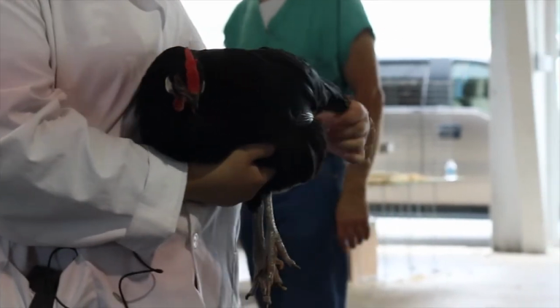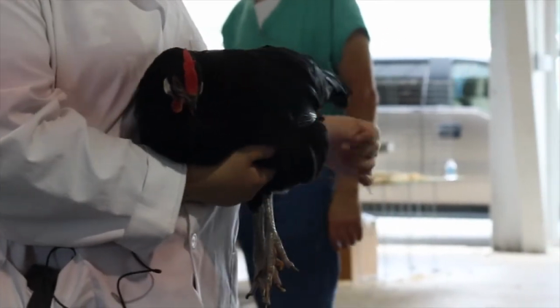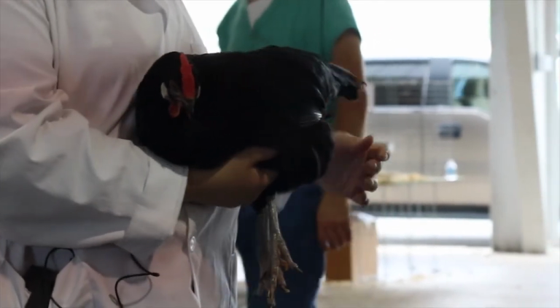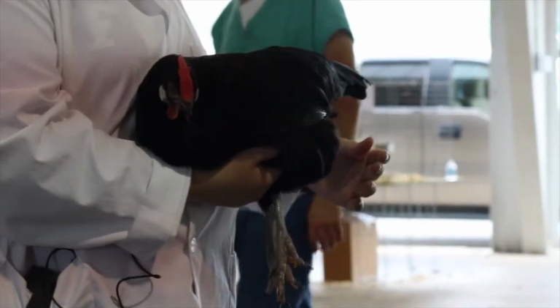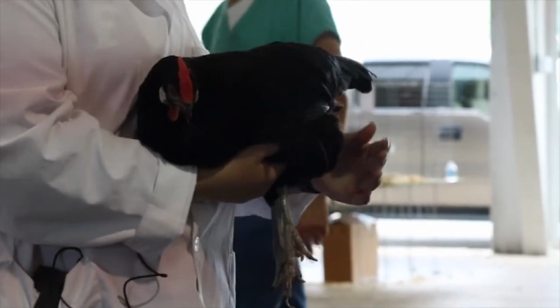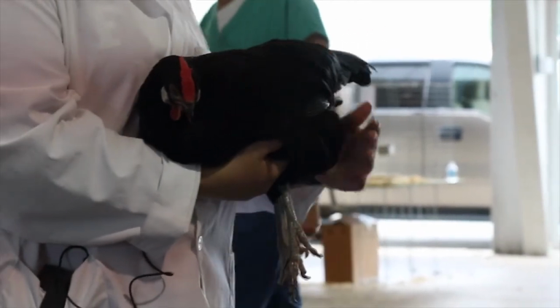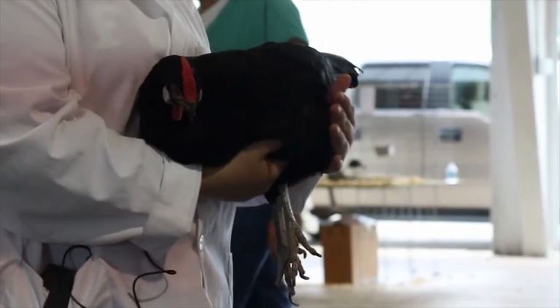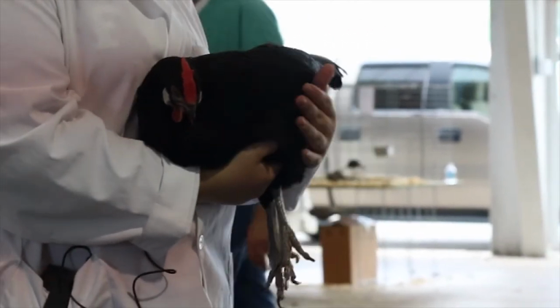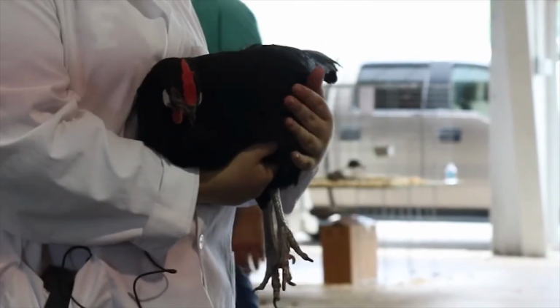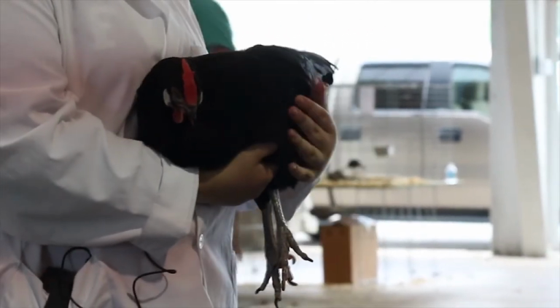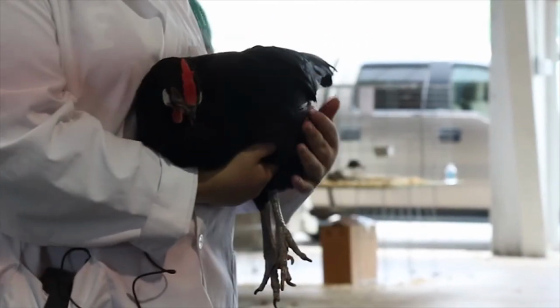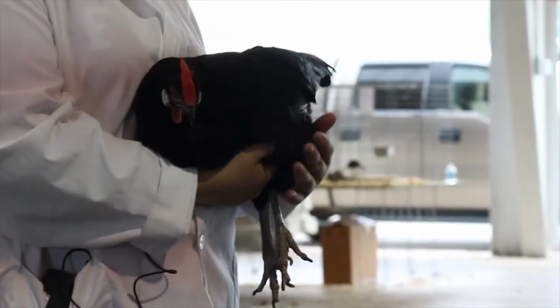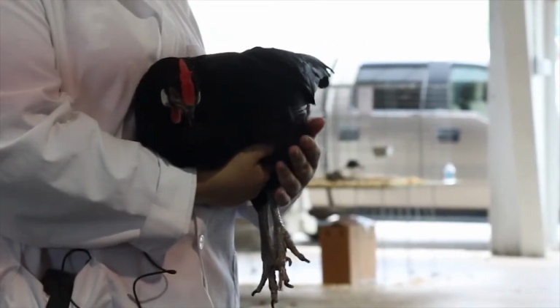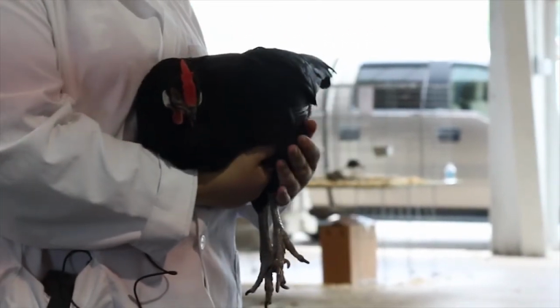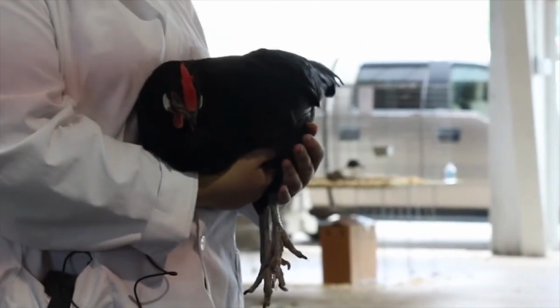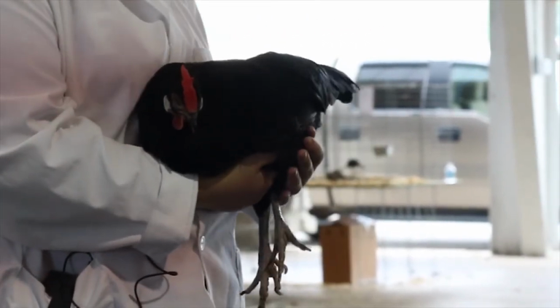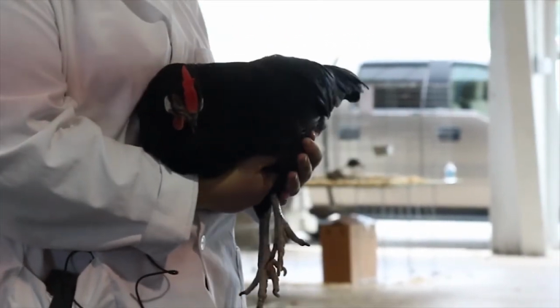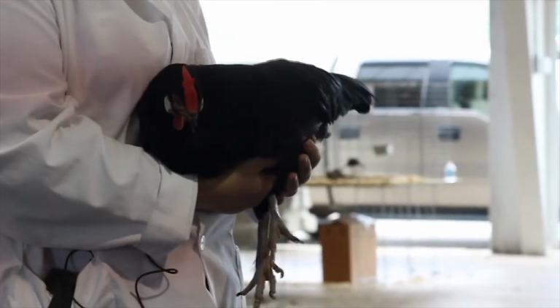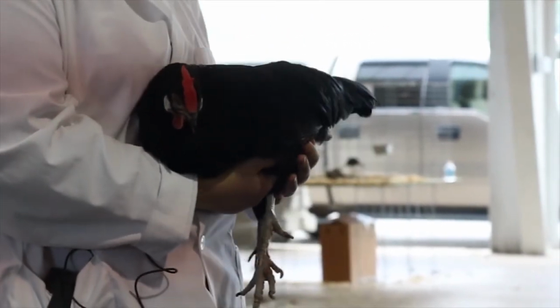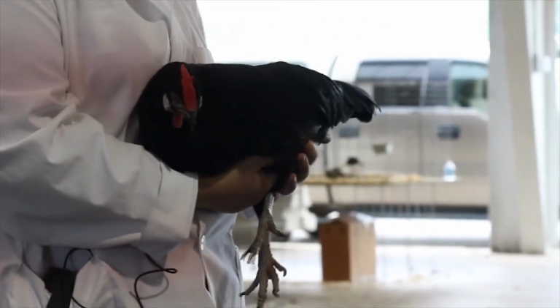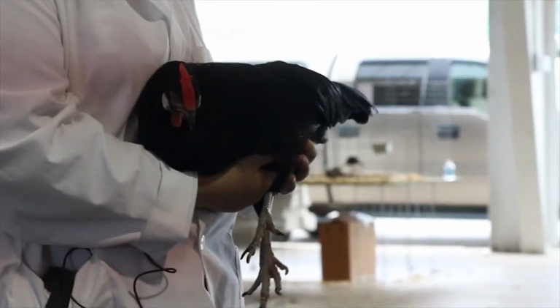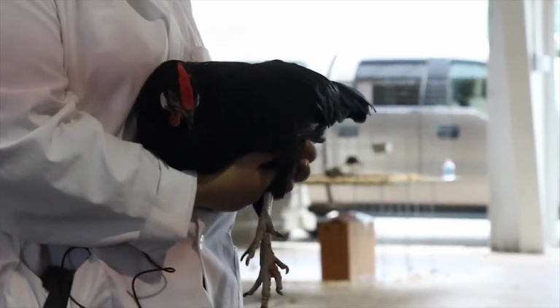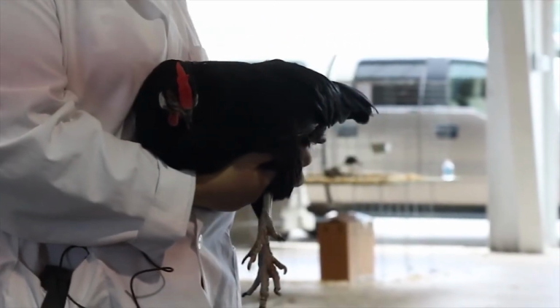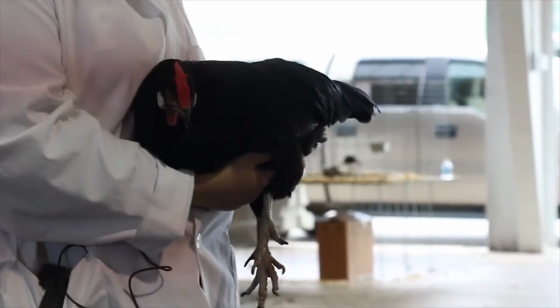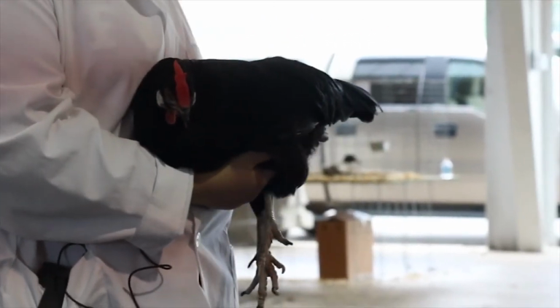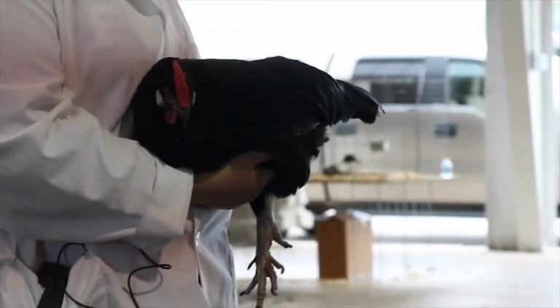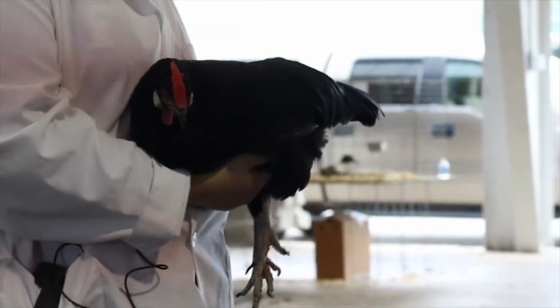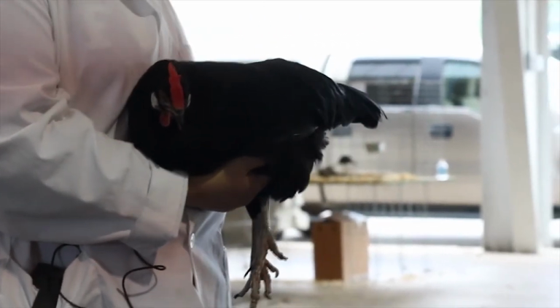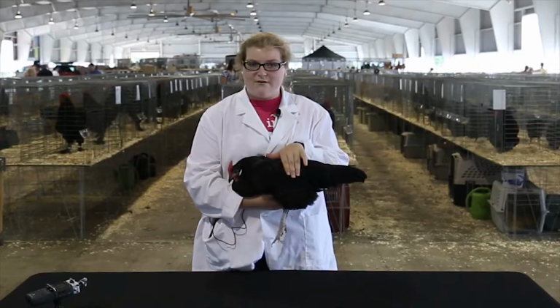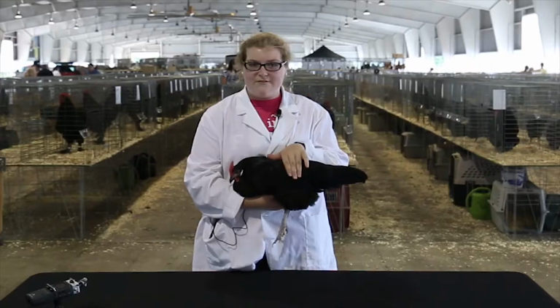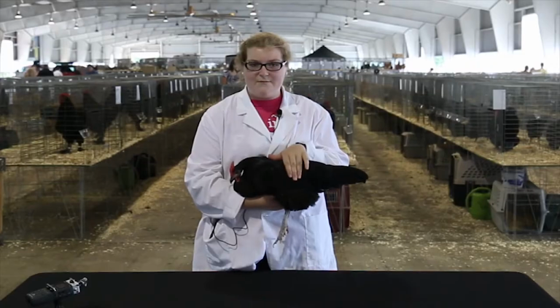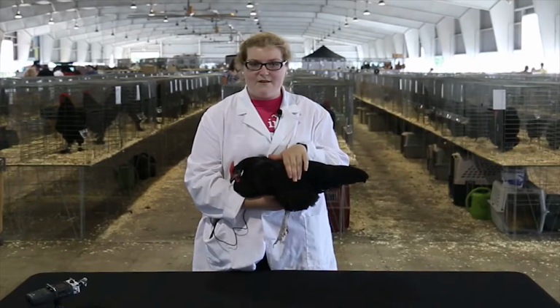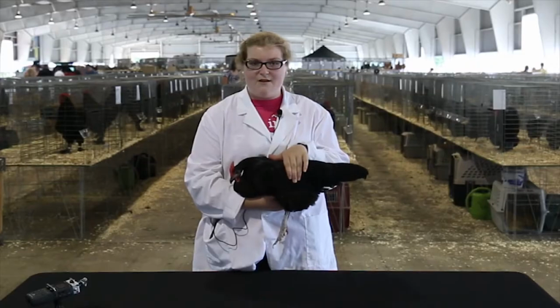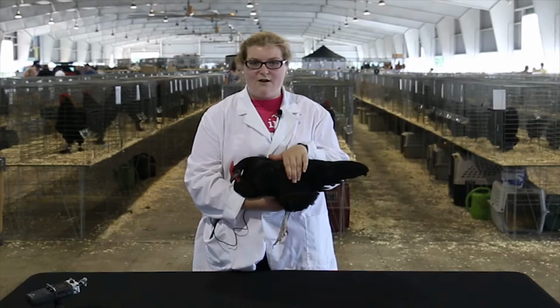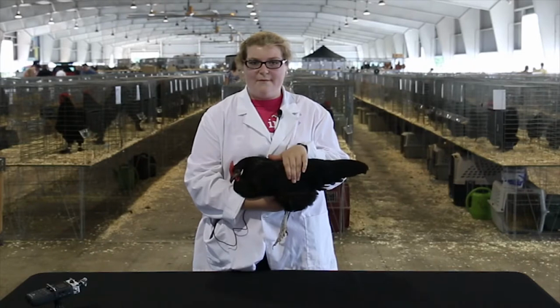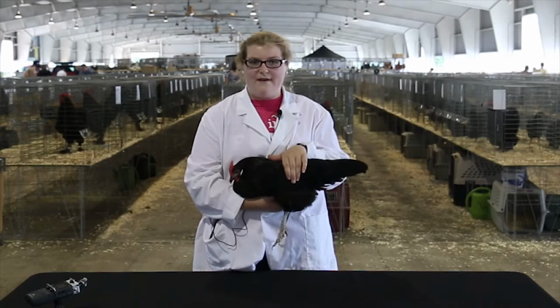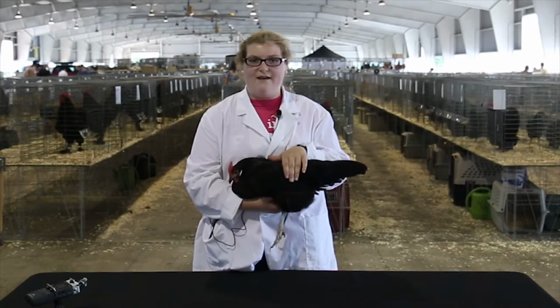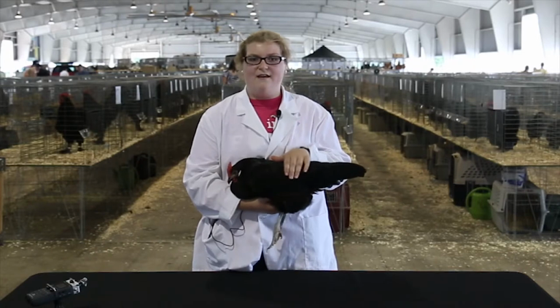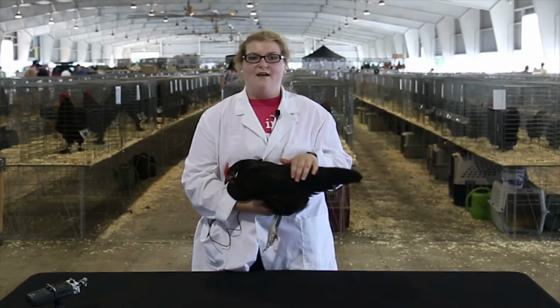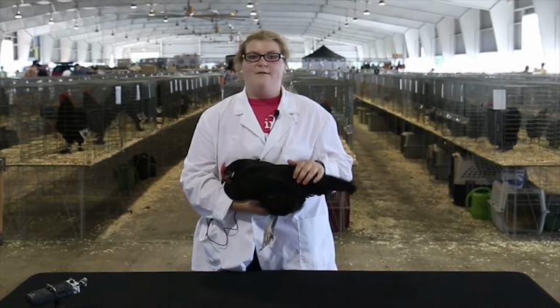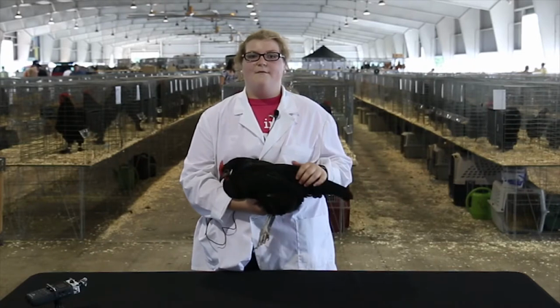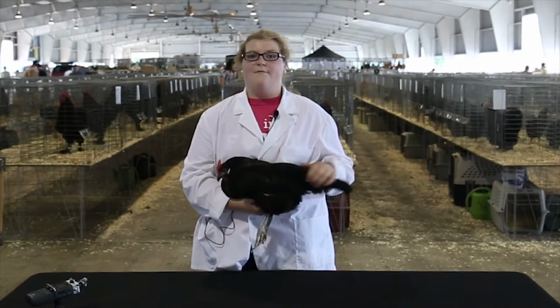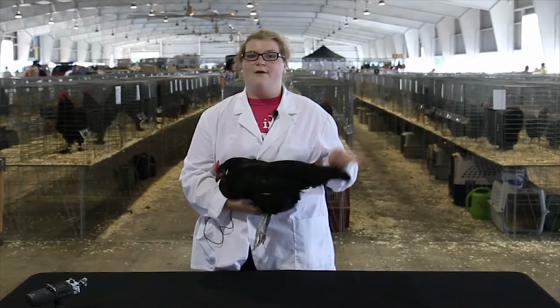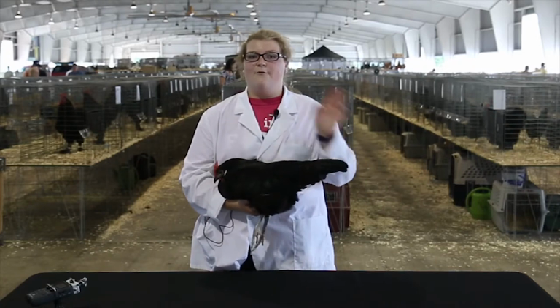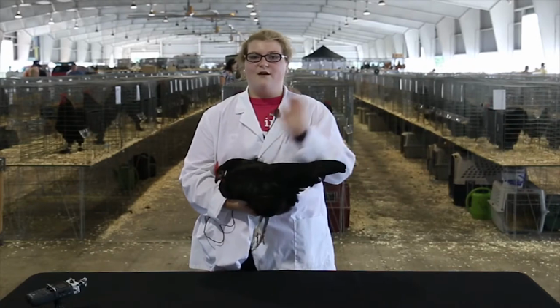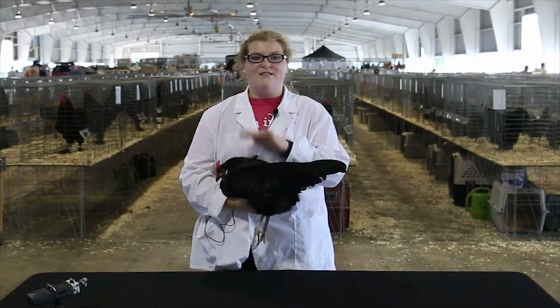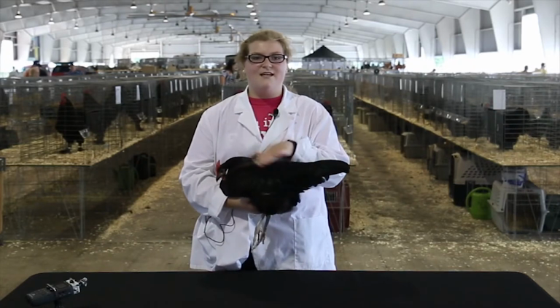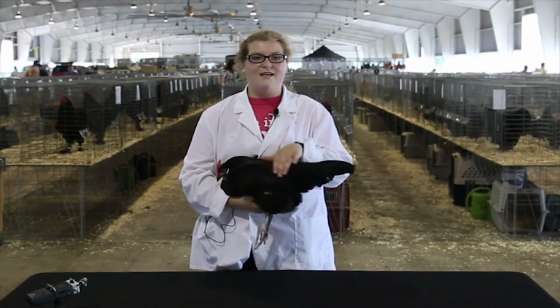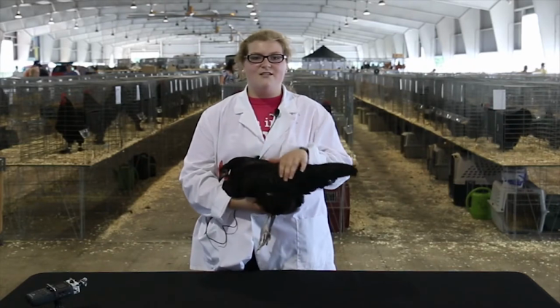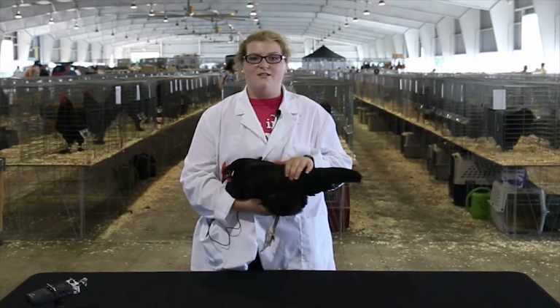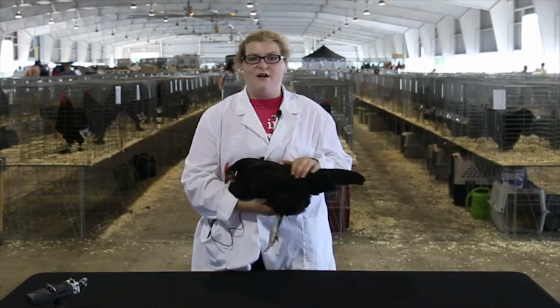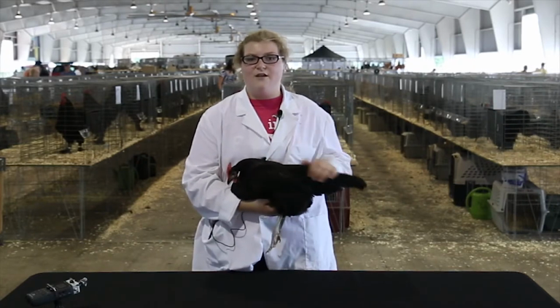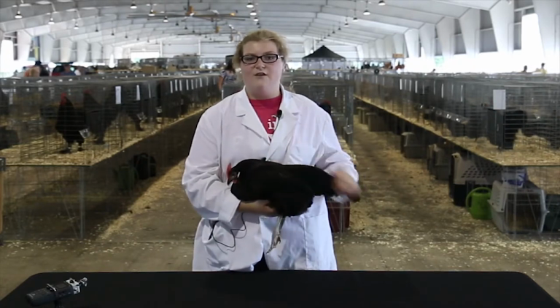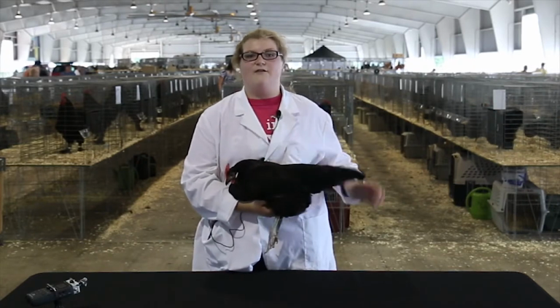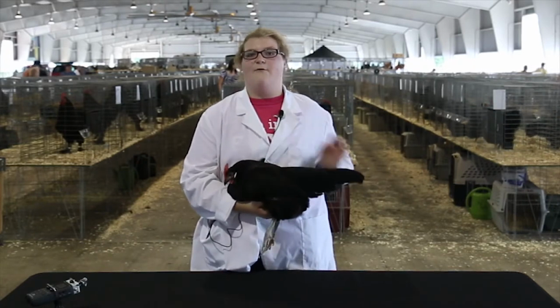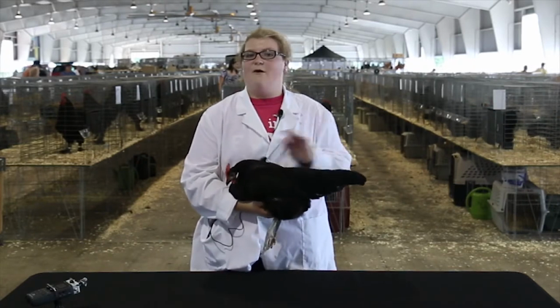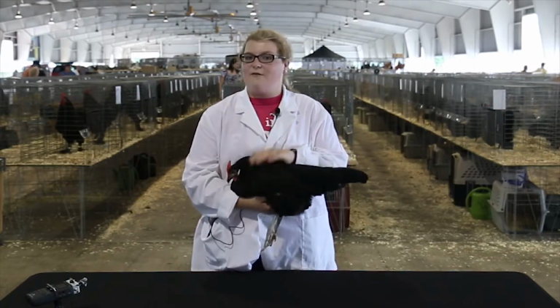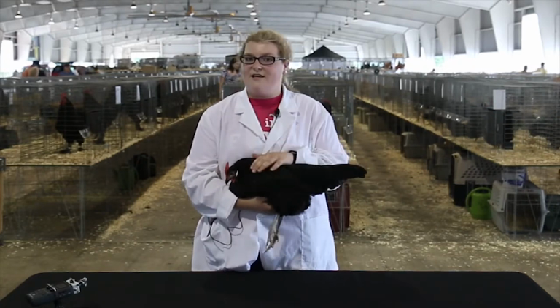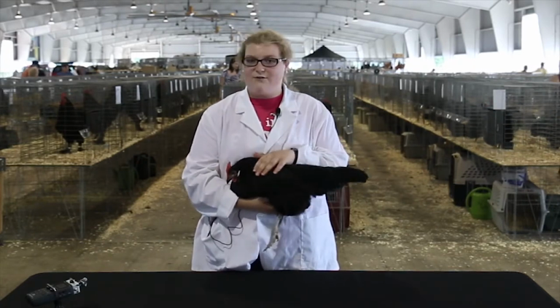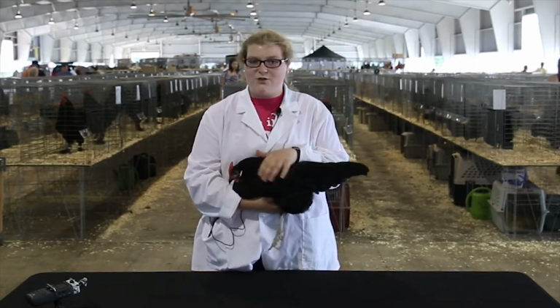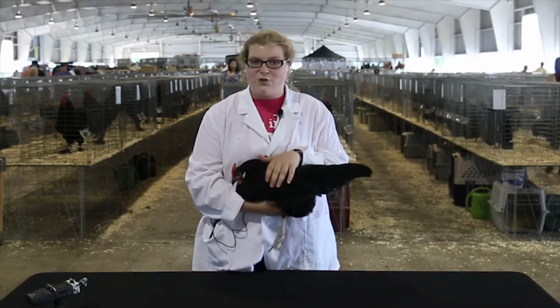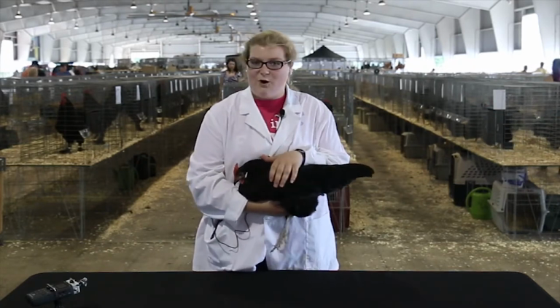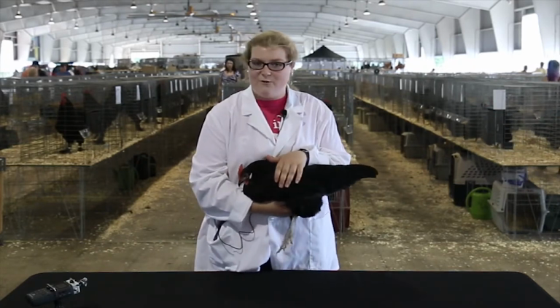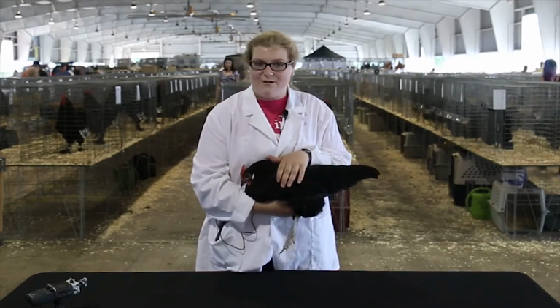They're good temperament for kids. You have to work with them a little bit, but once they get to know you, they won't leave your shoulder.